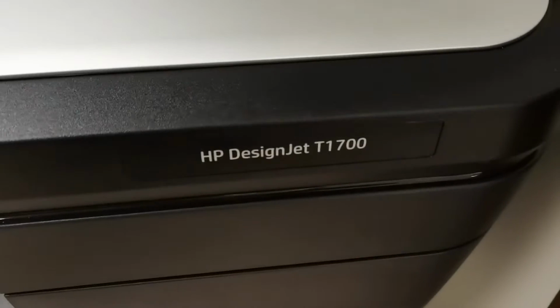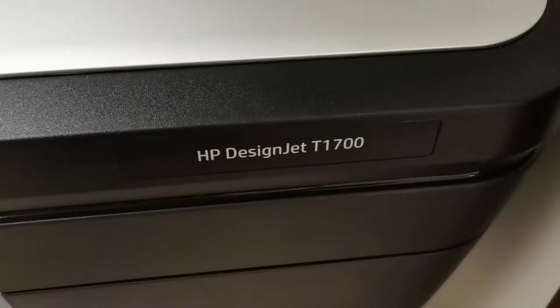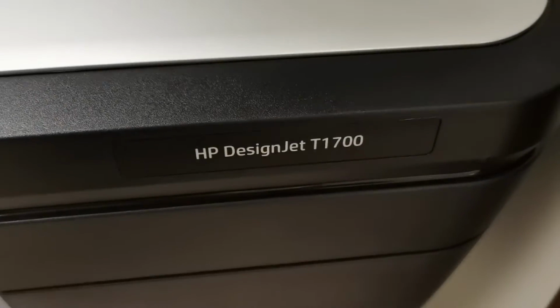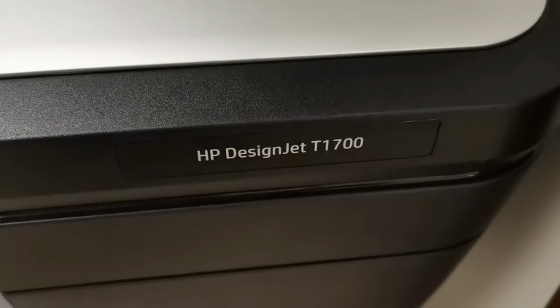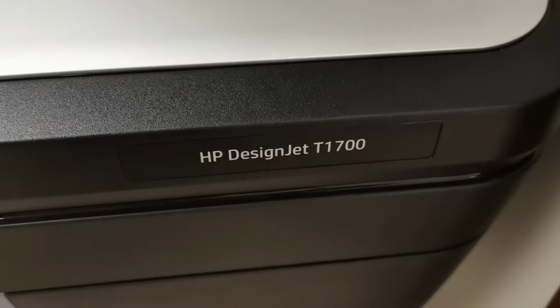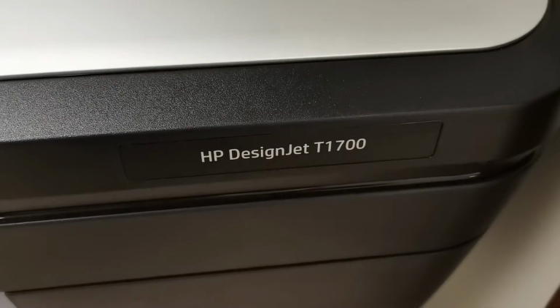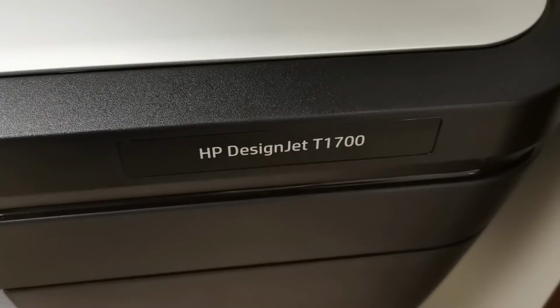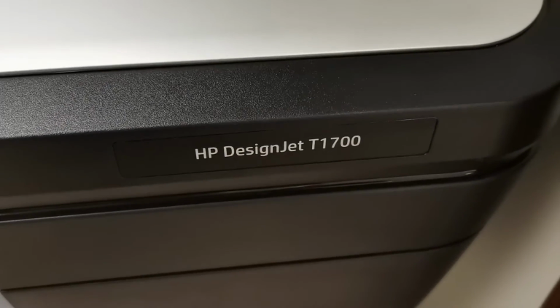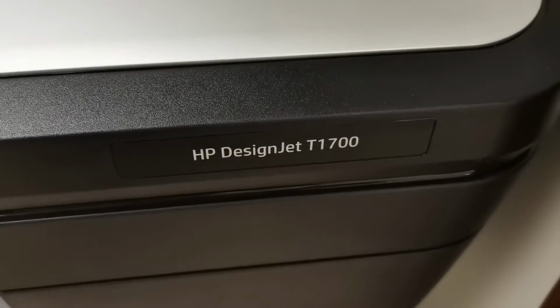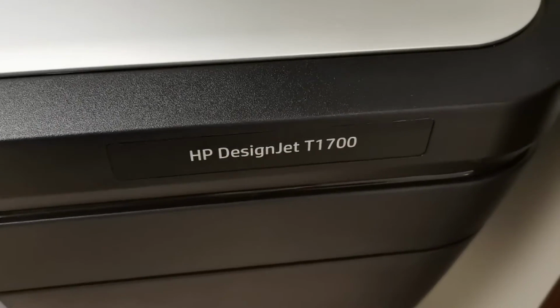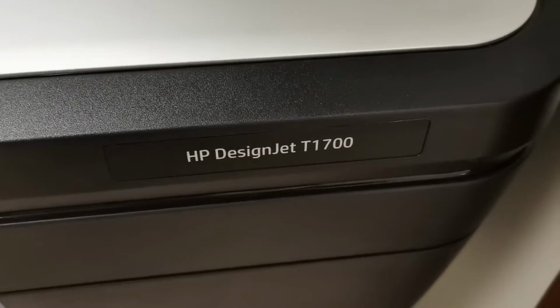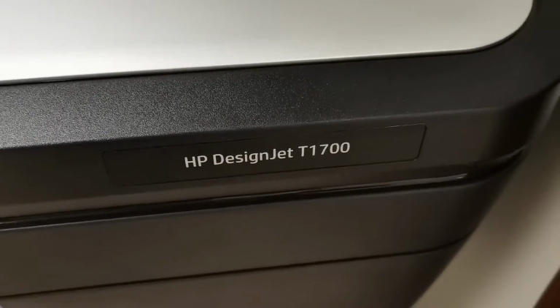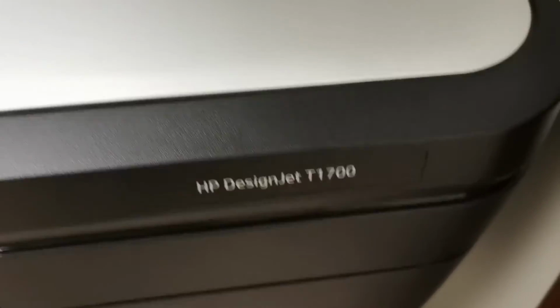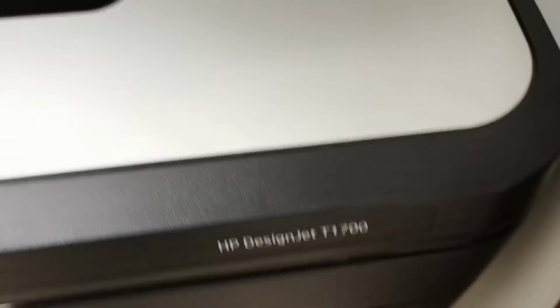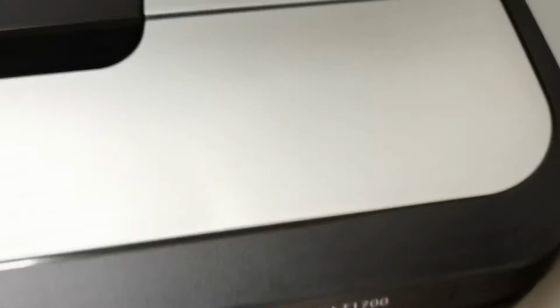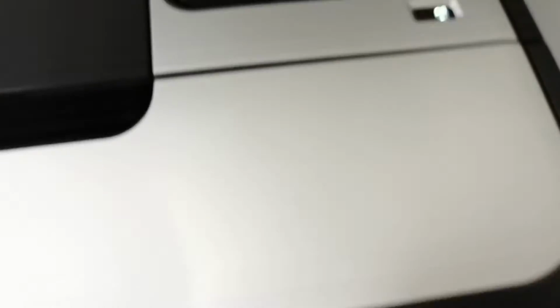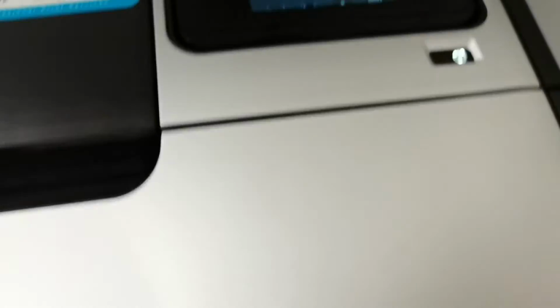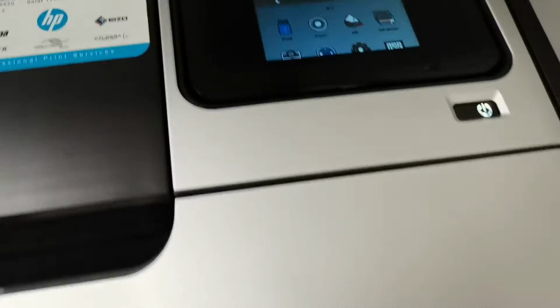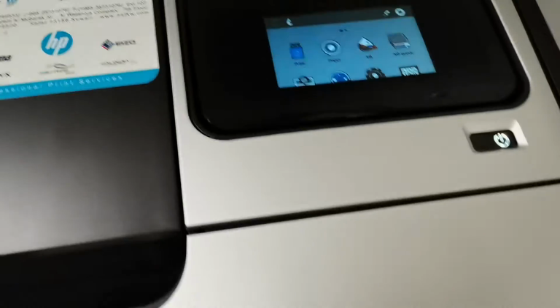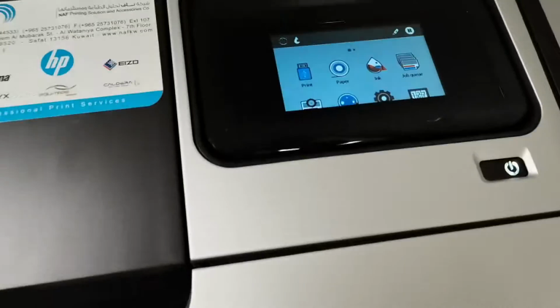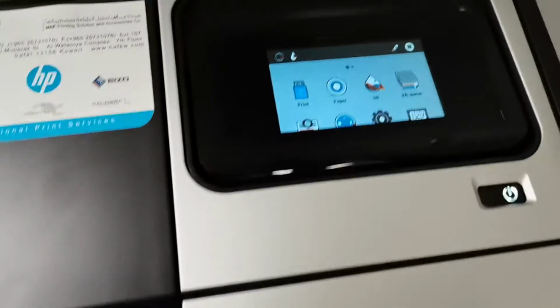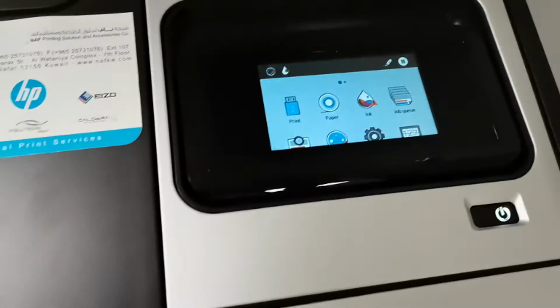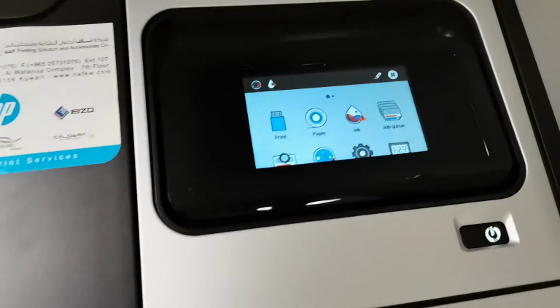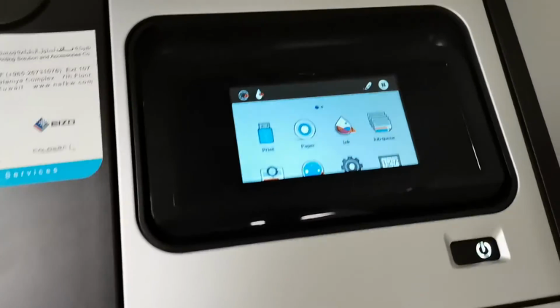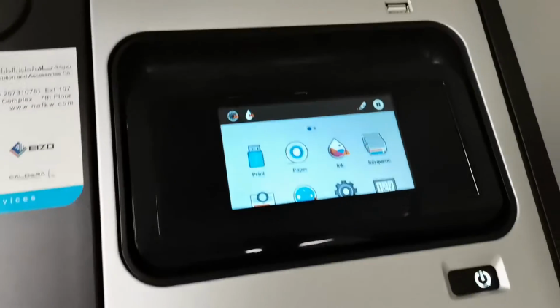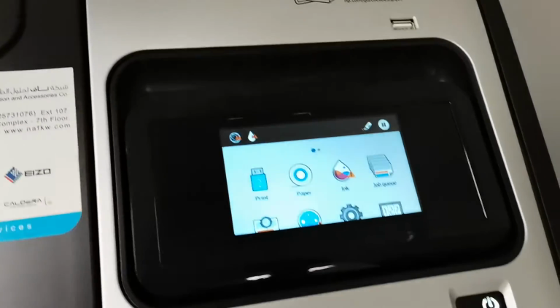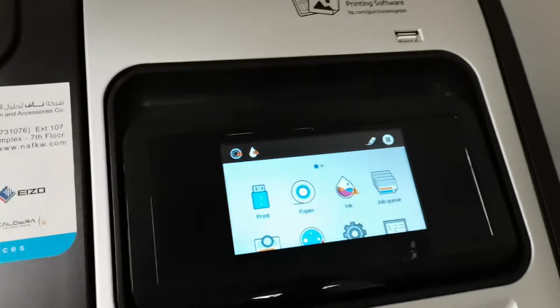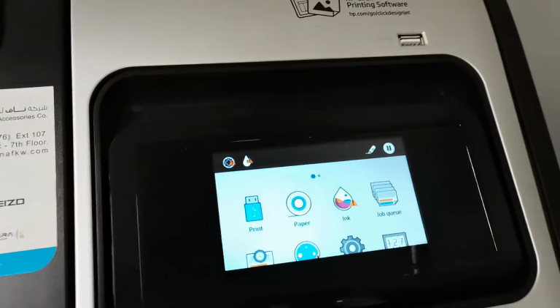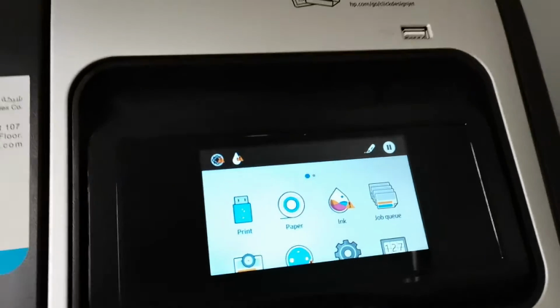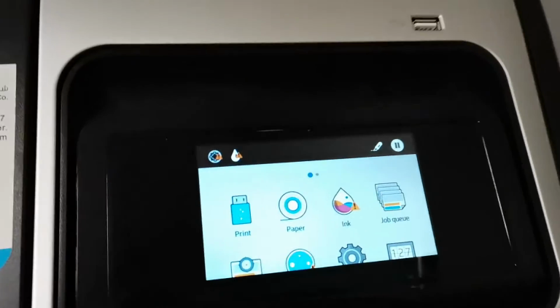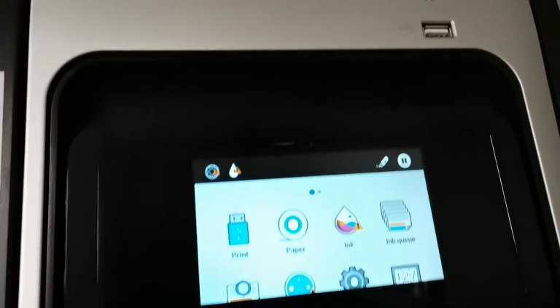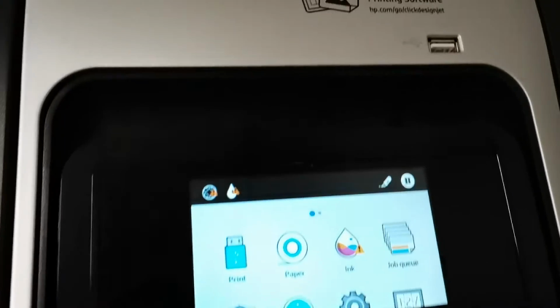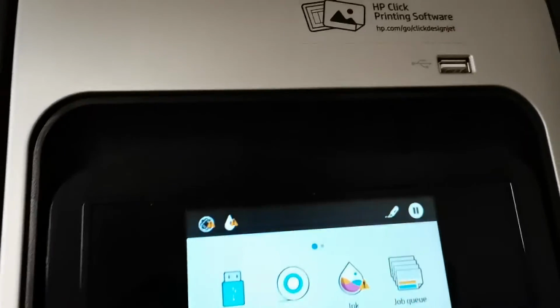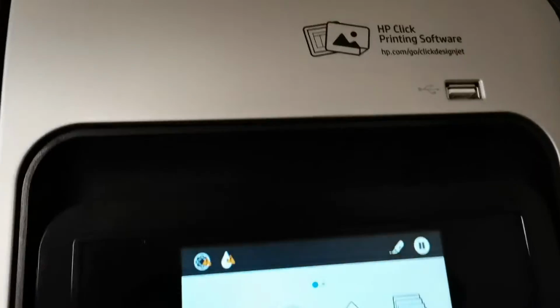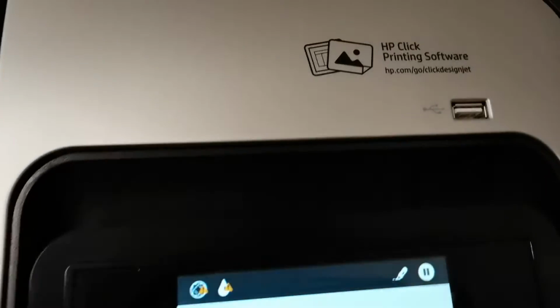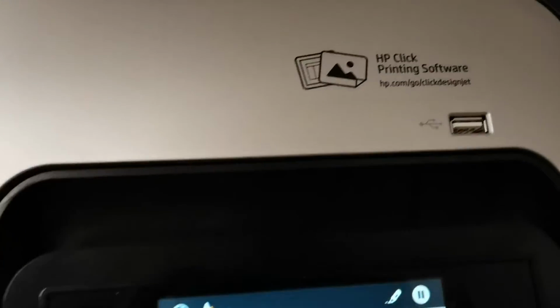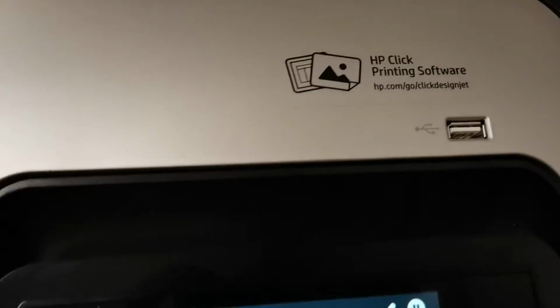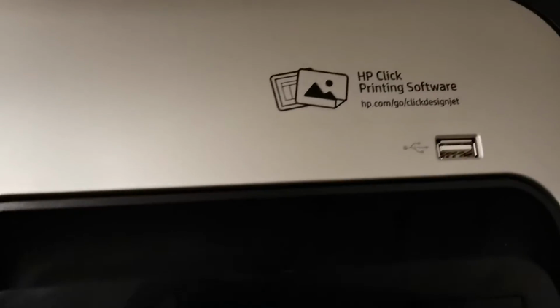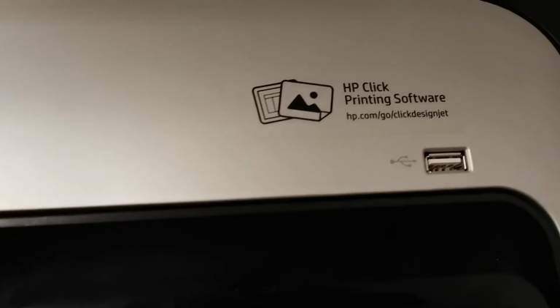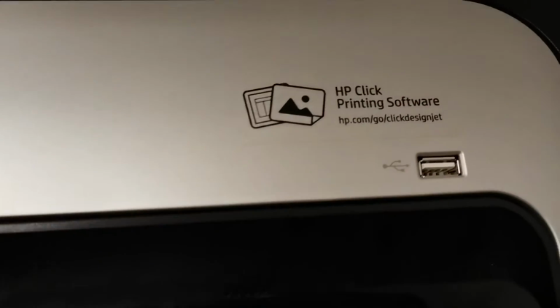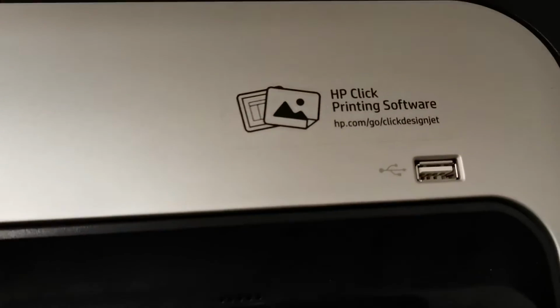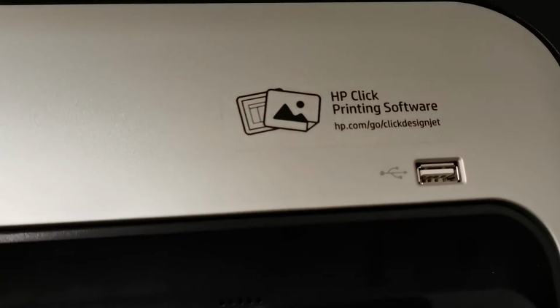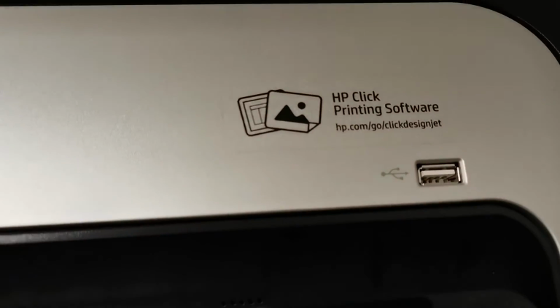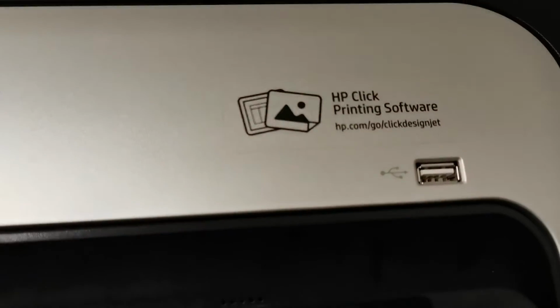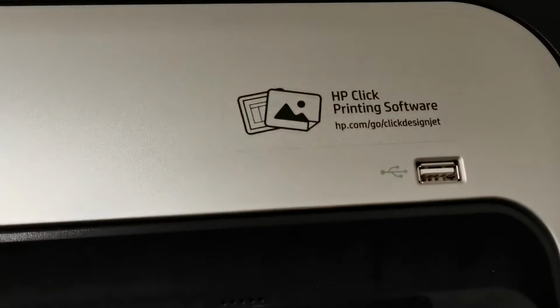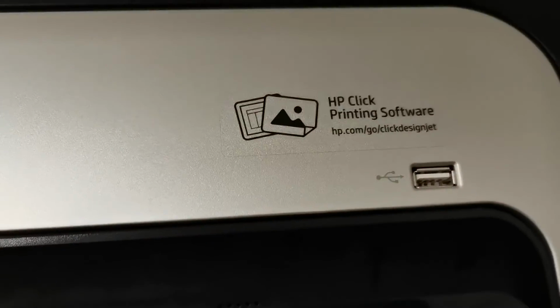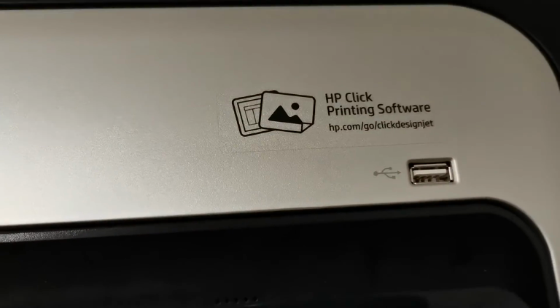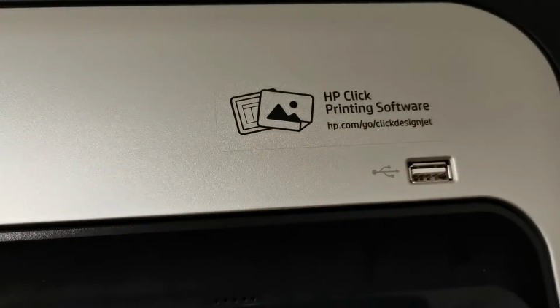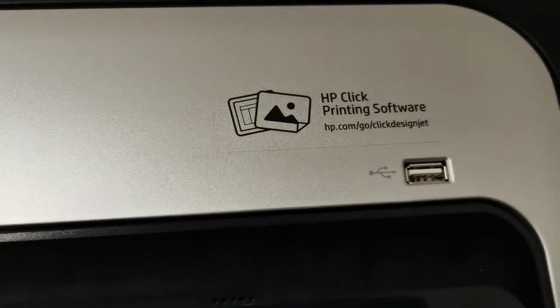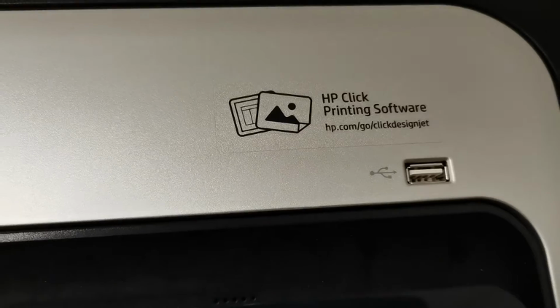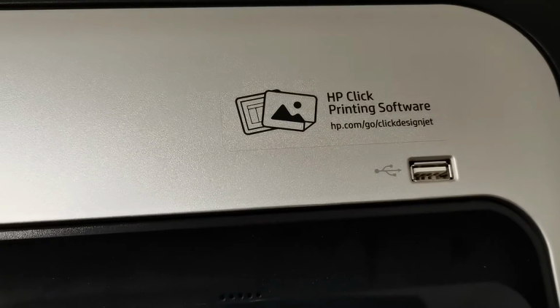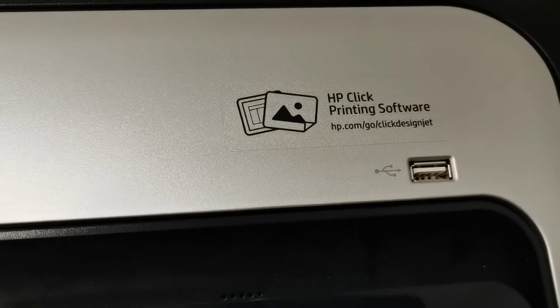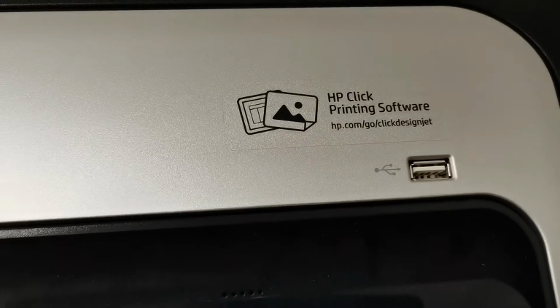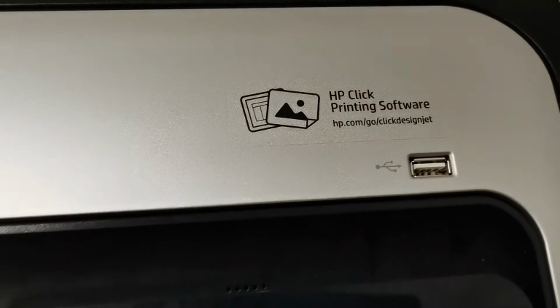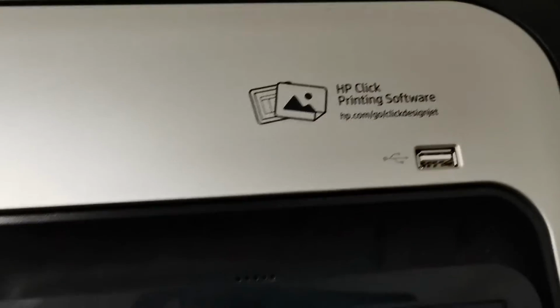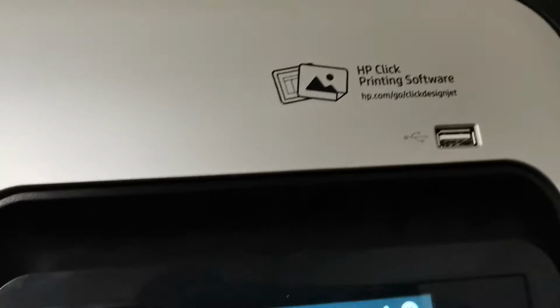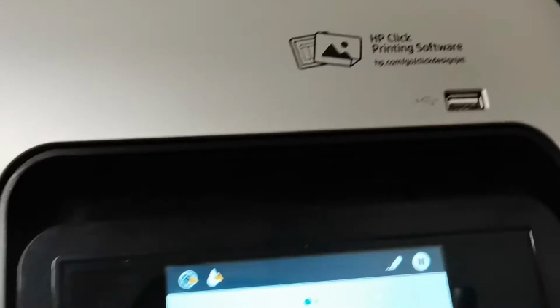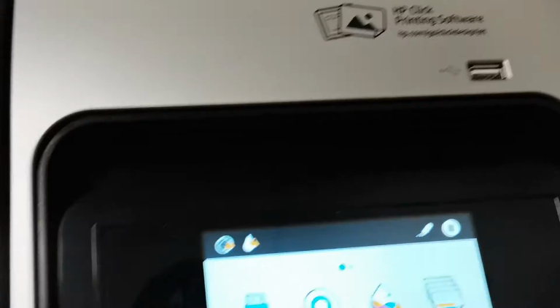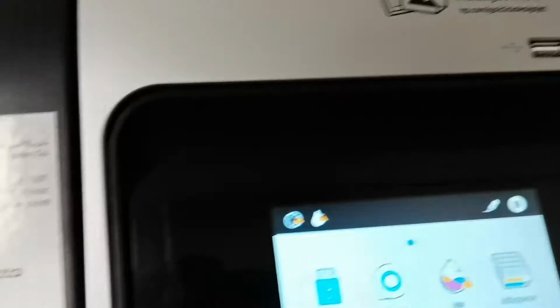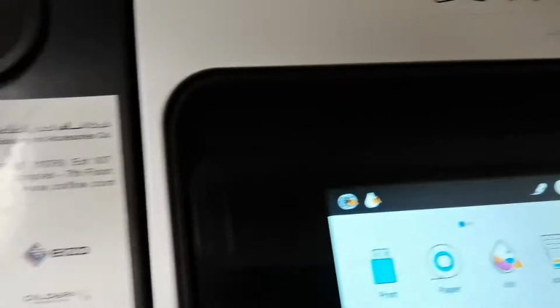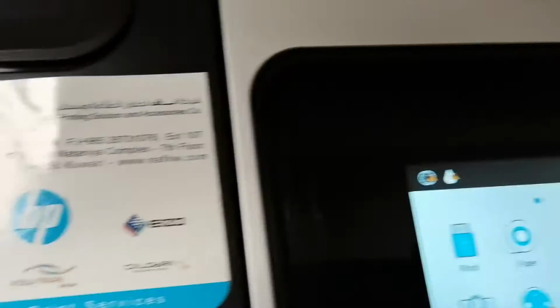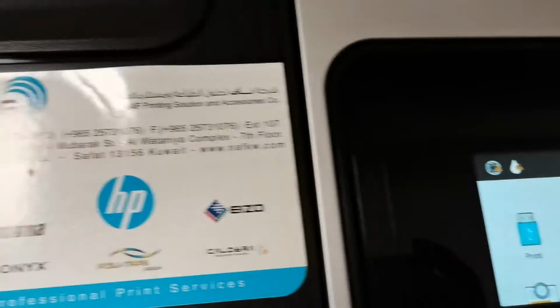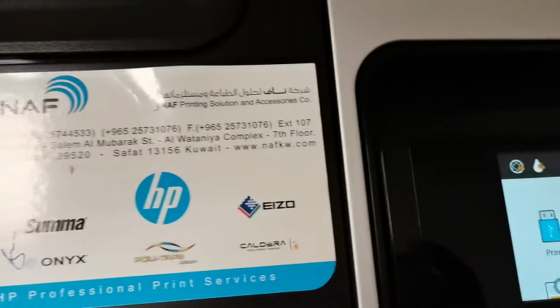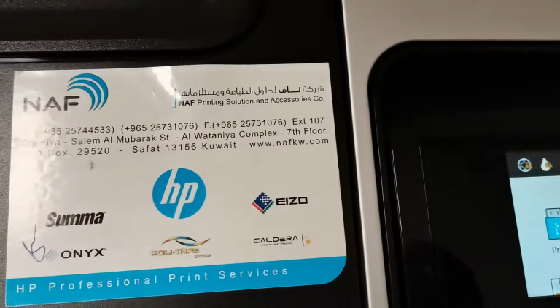Hello my dear friends. Today I will show you the HP DeskJet printing software and some of the features relating to this printer.